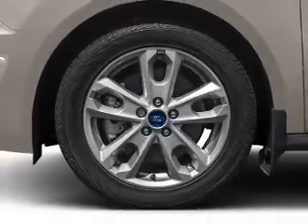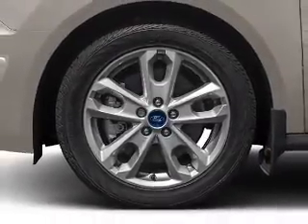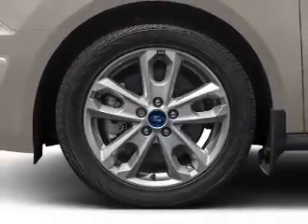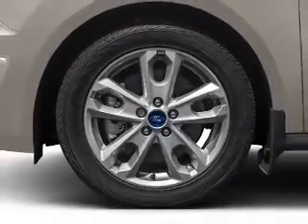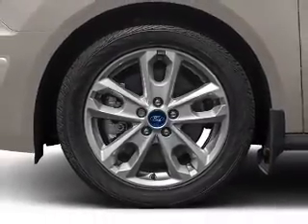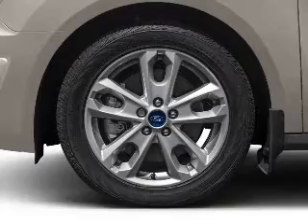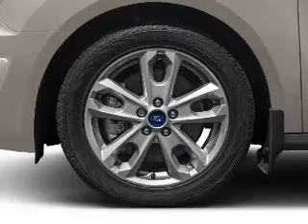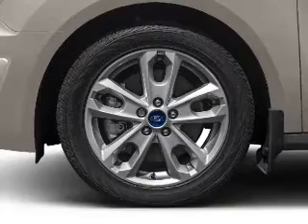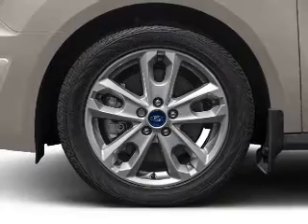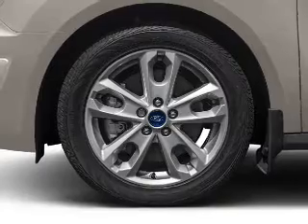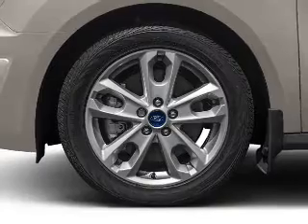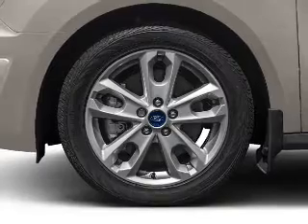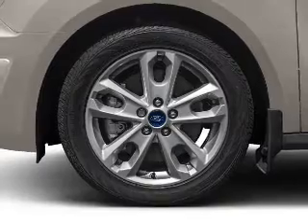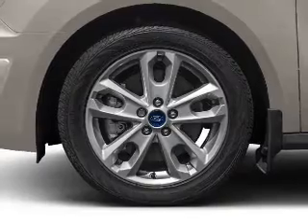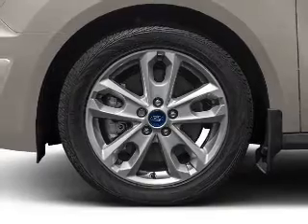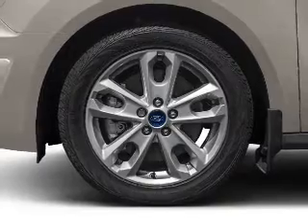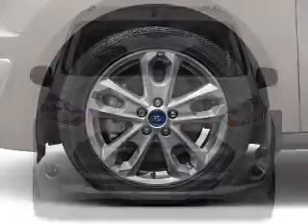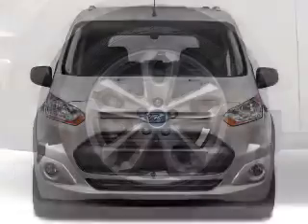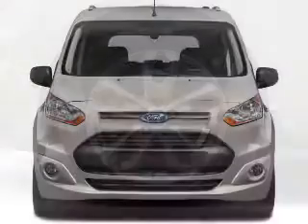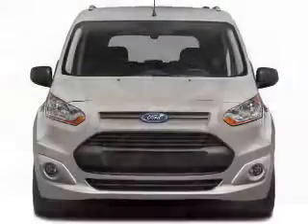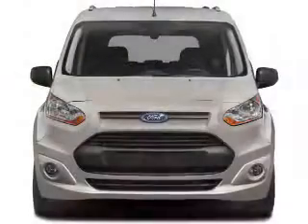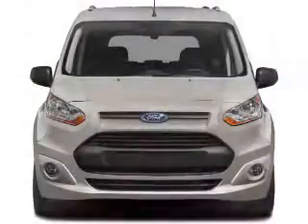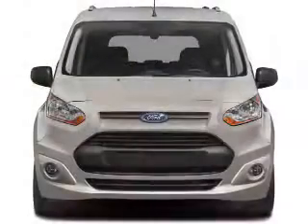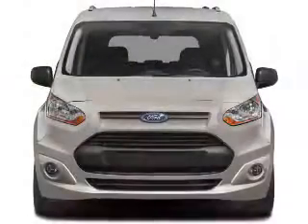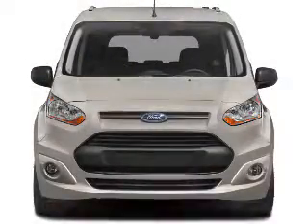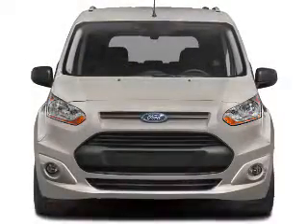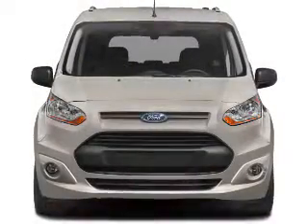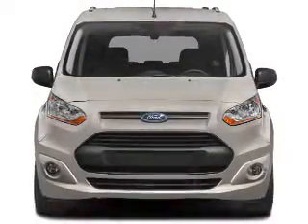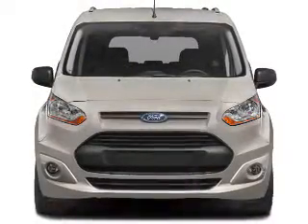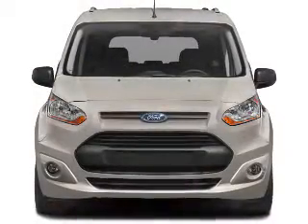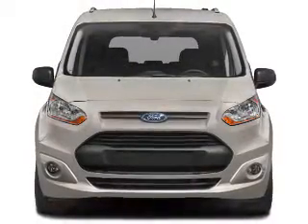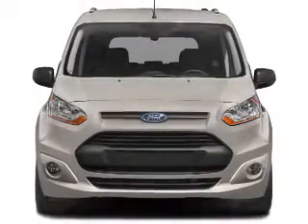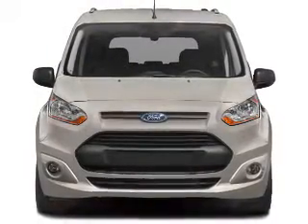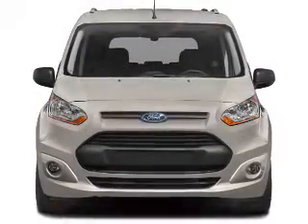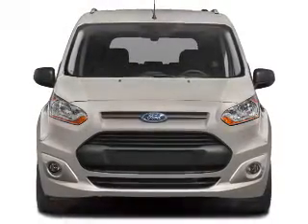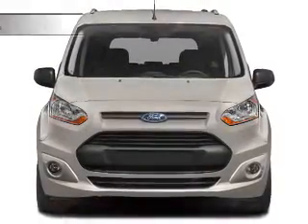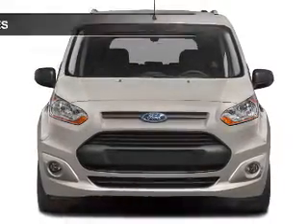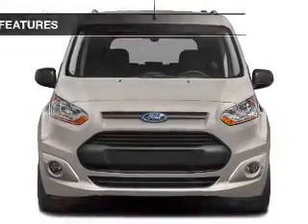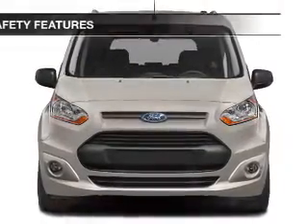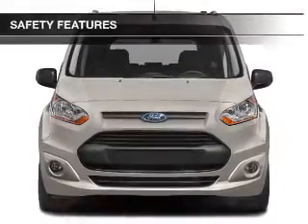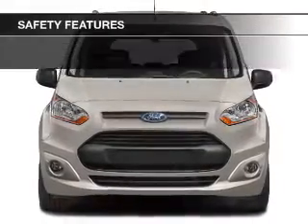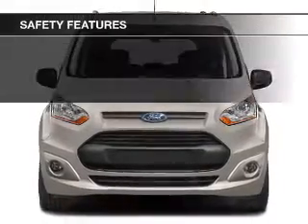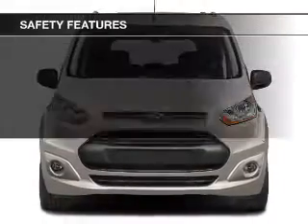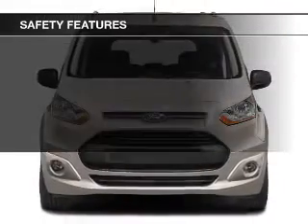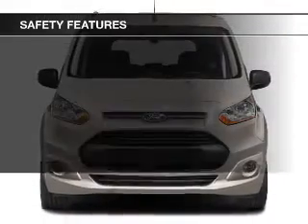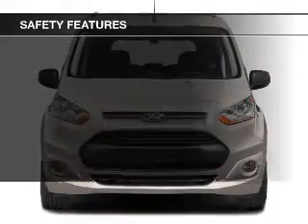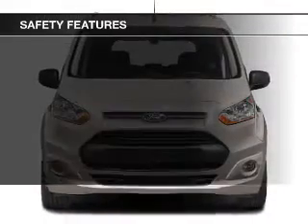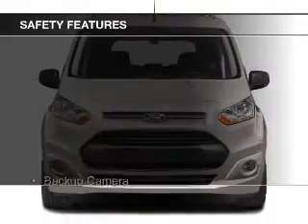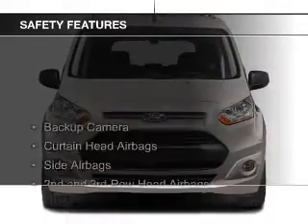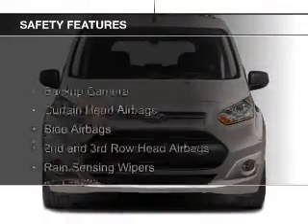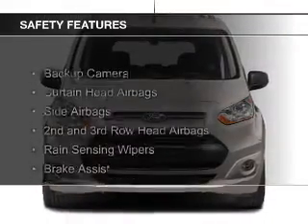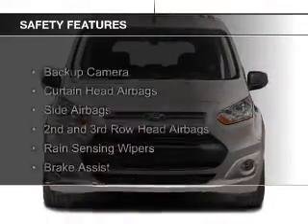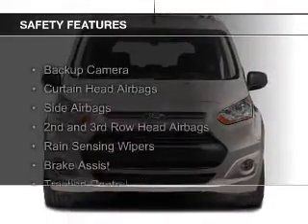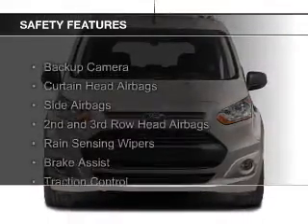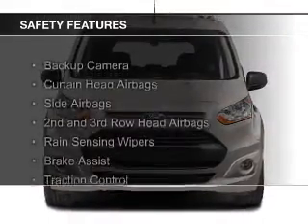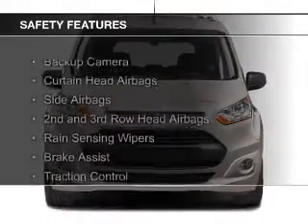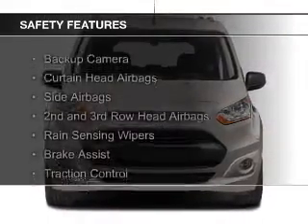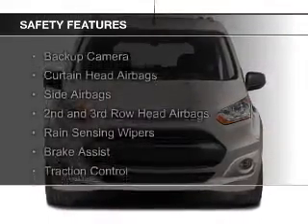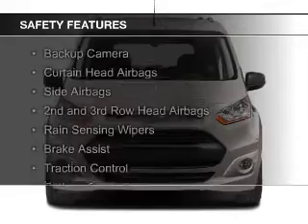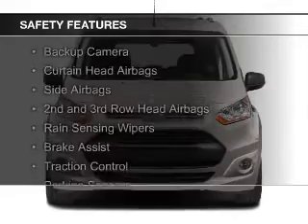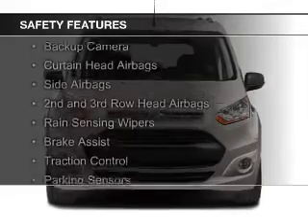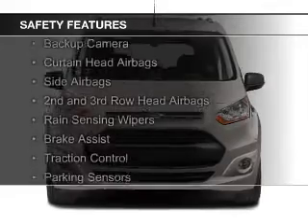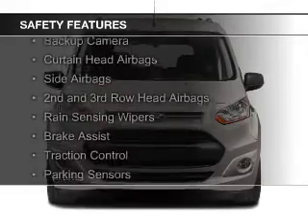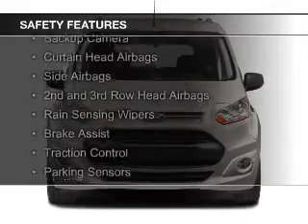Additional features include steering wheel controls, aluminum rims, and dual temperature controls. Safety was made a priority with these features.